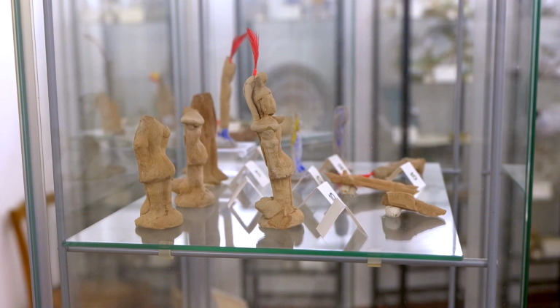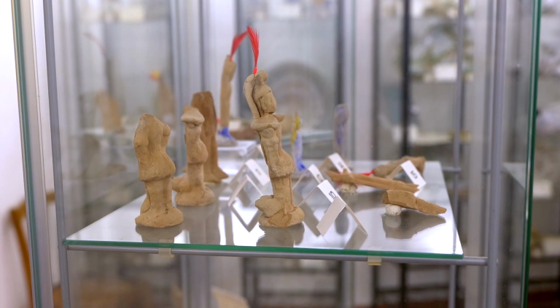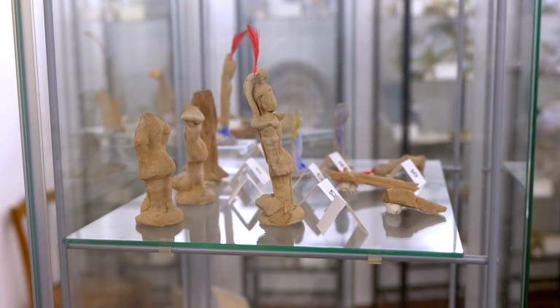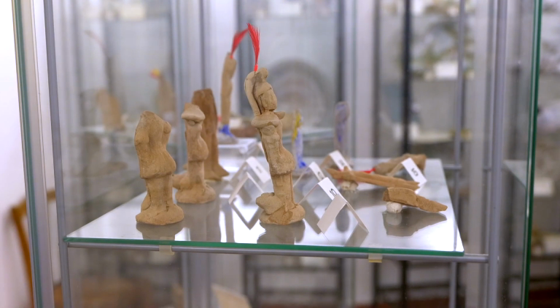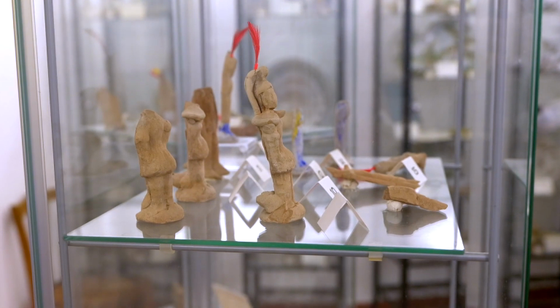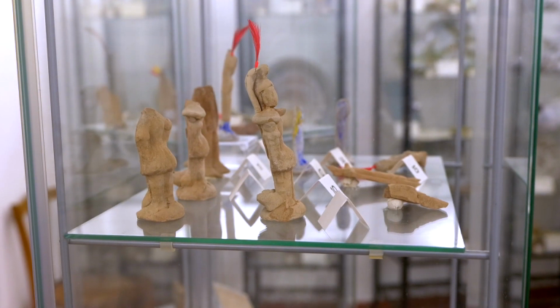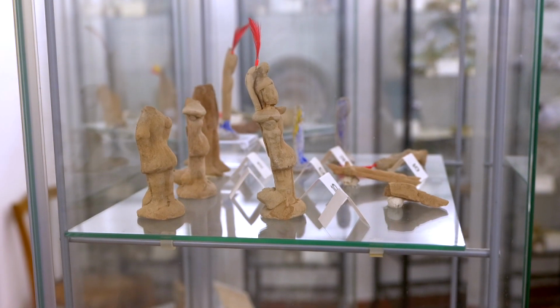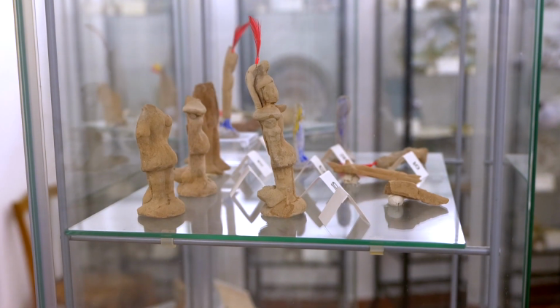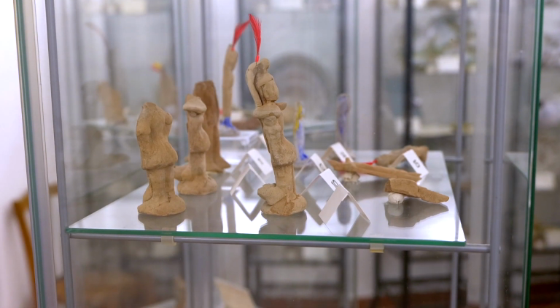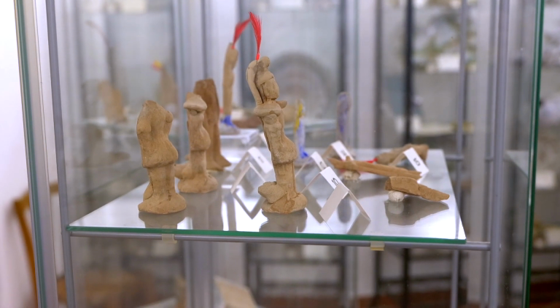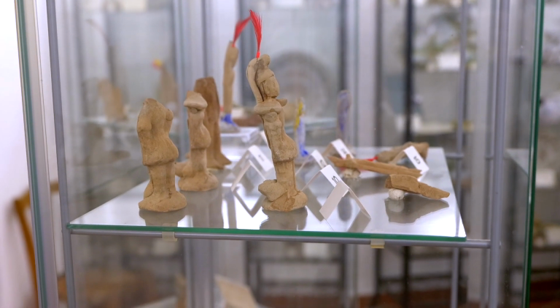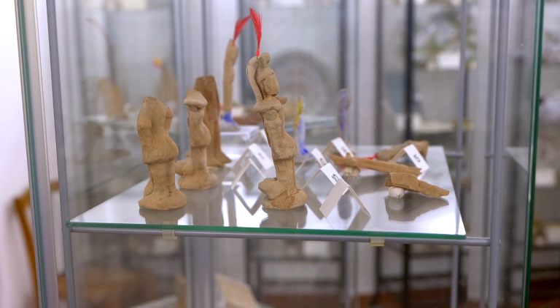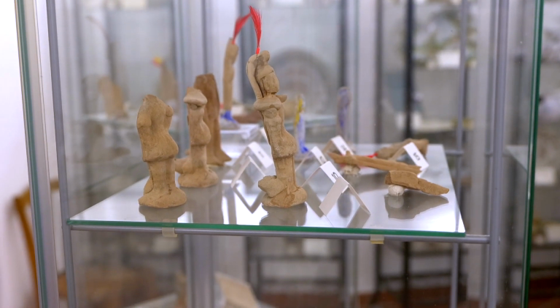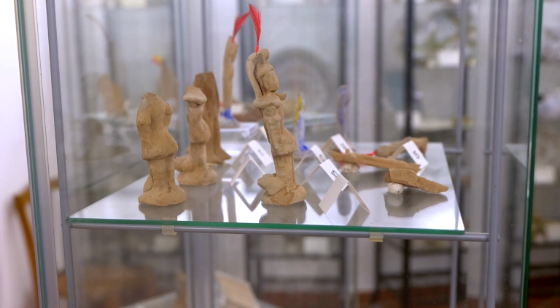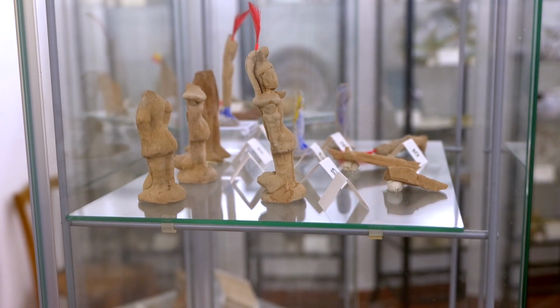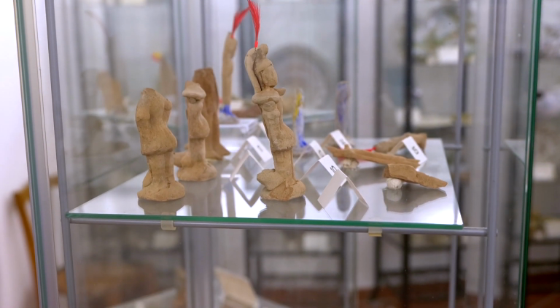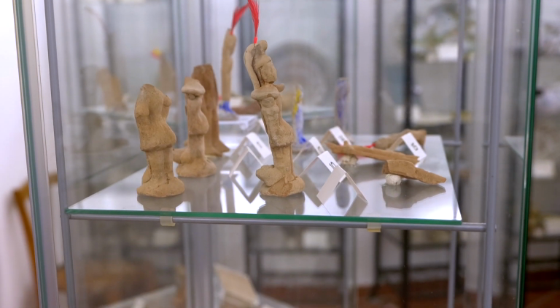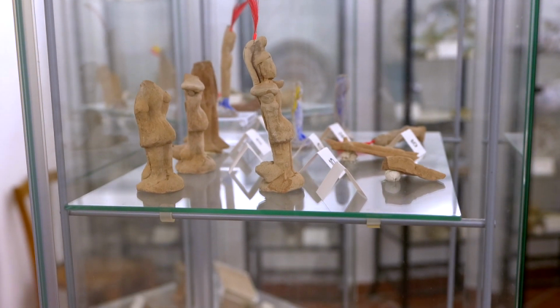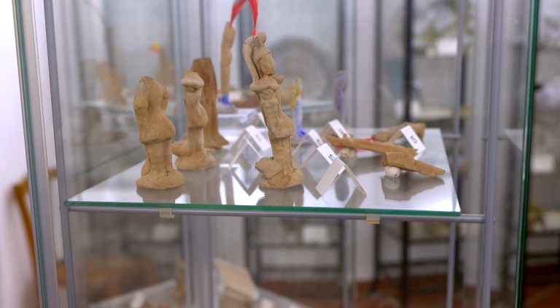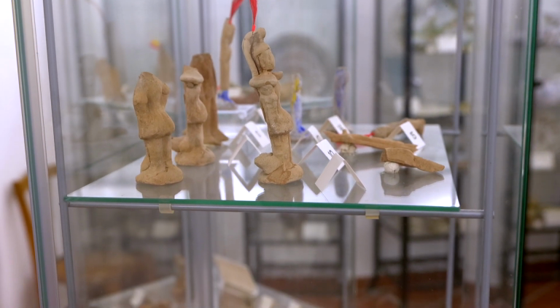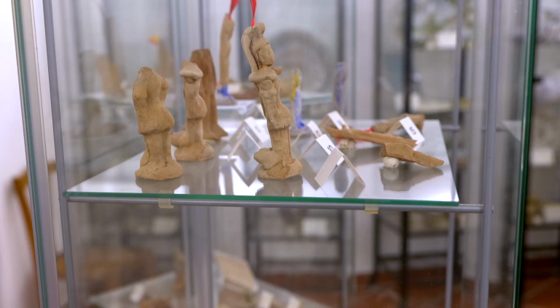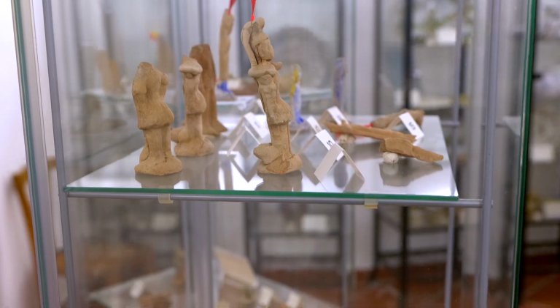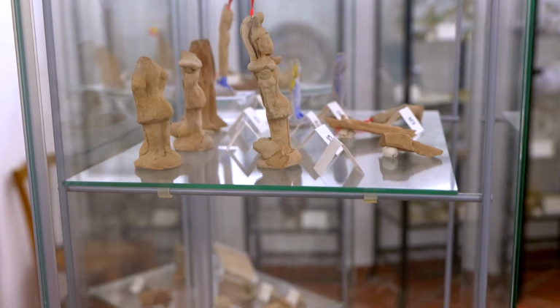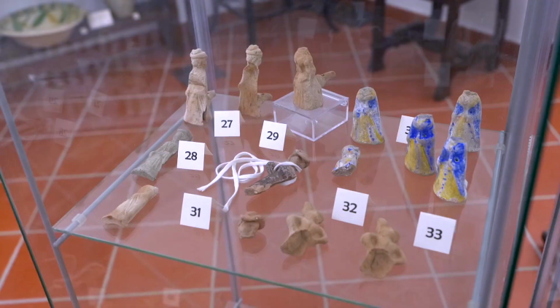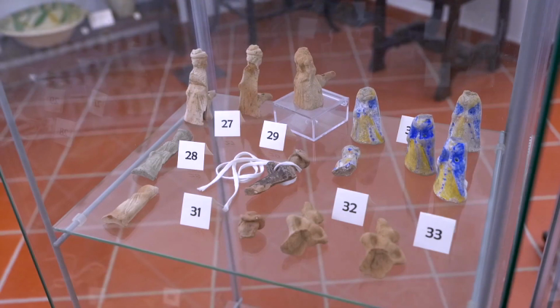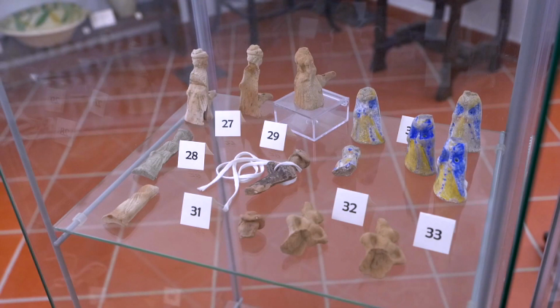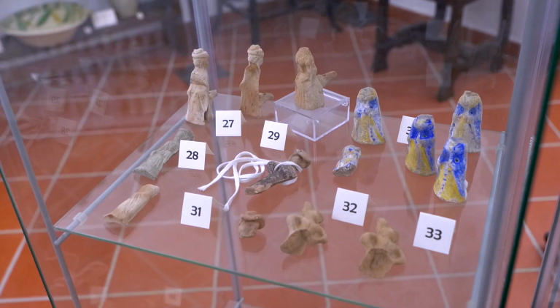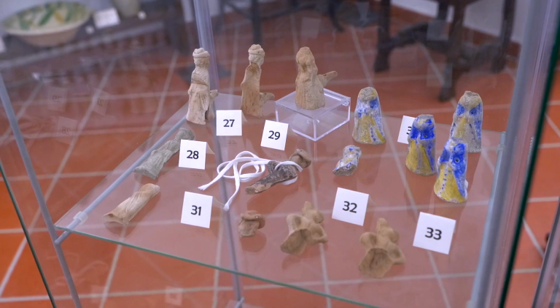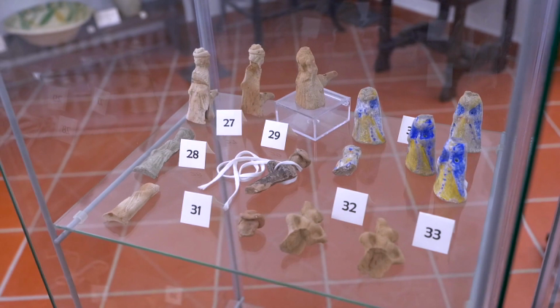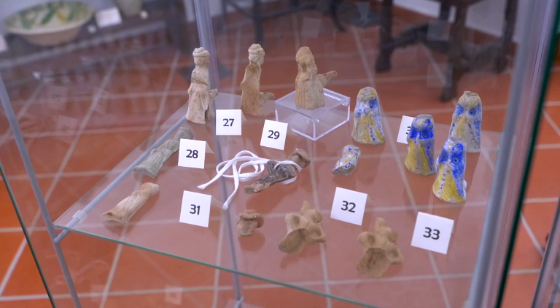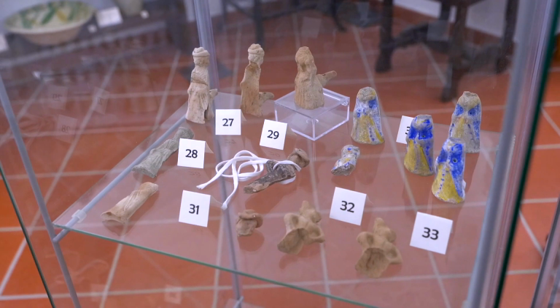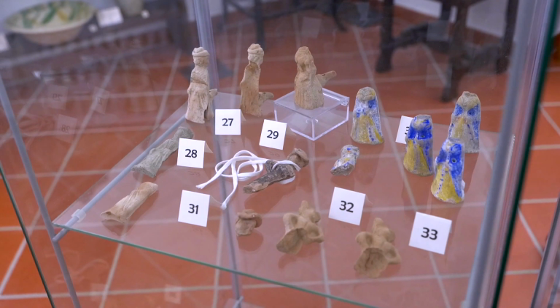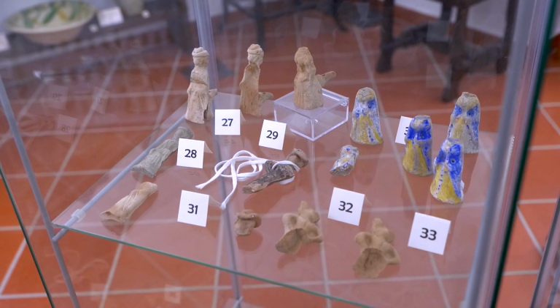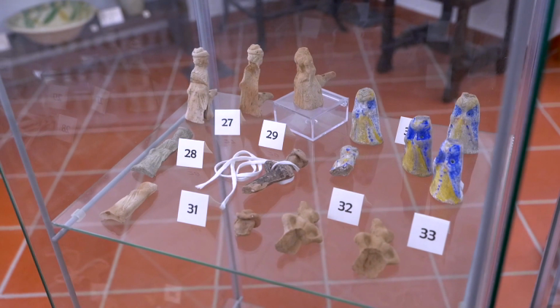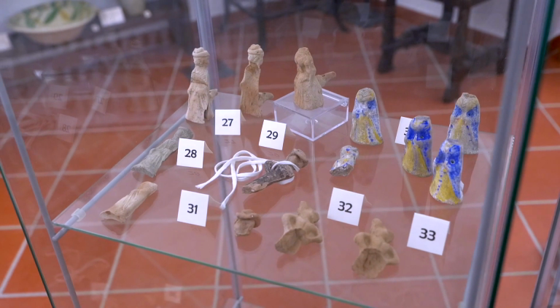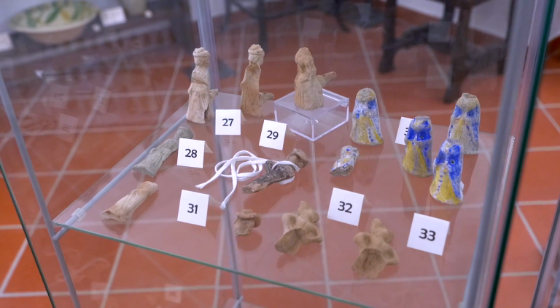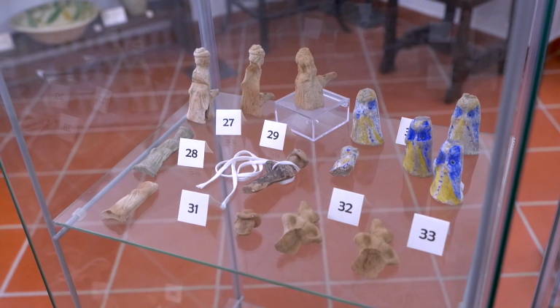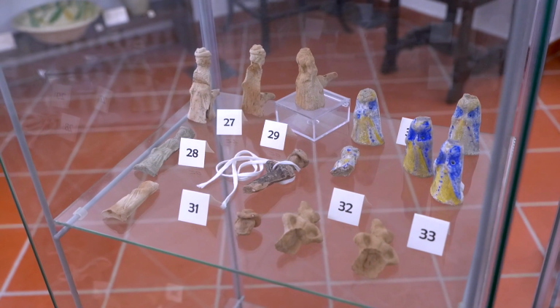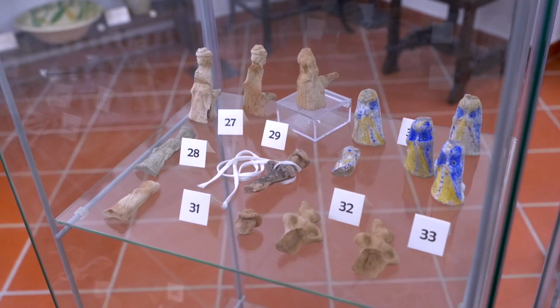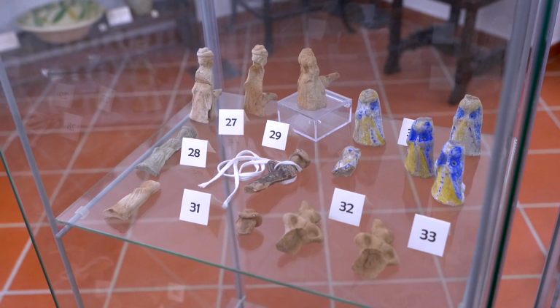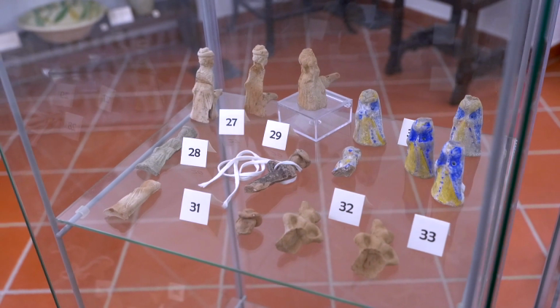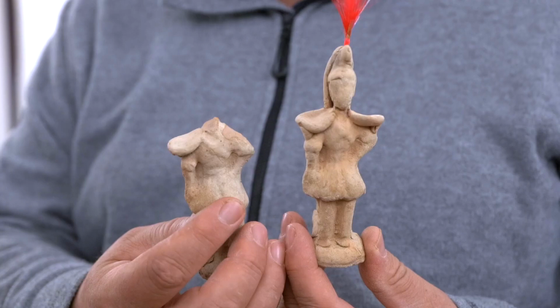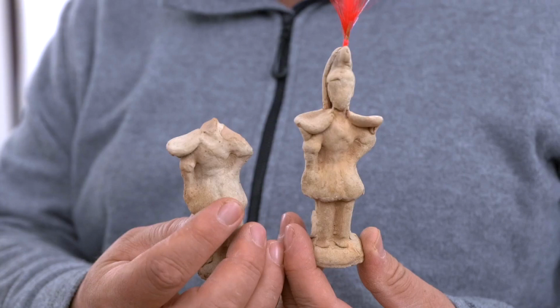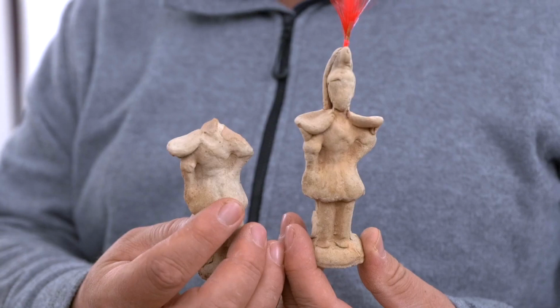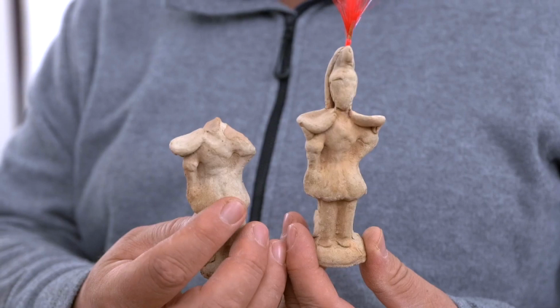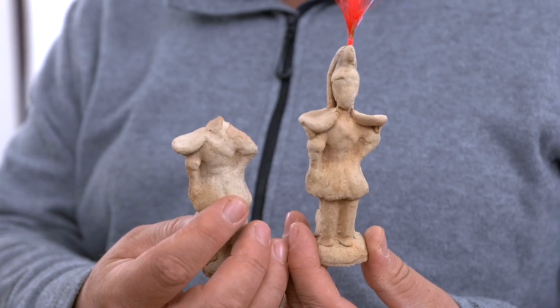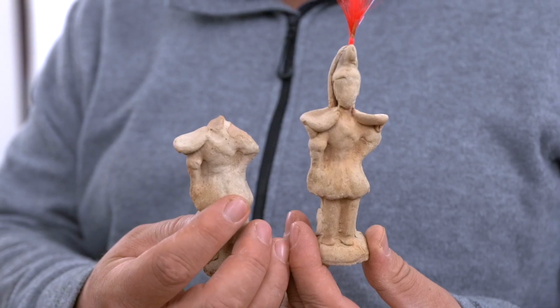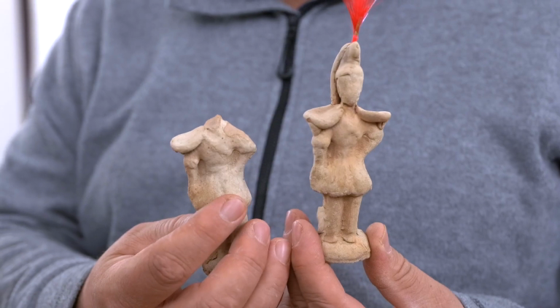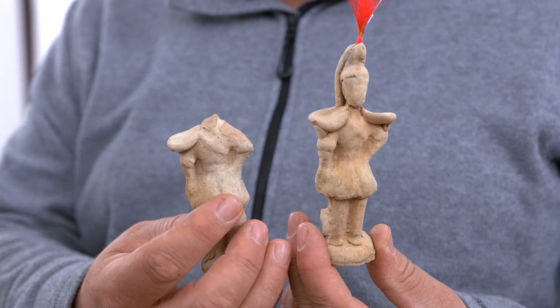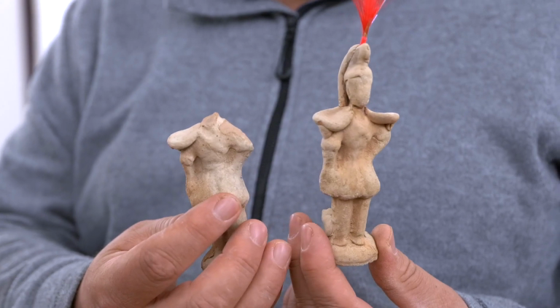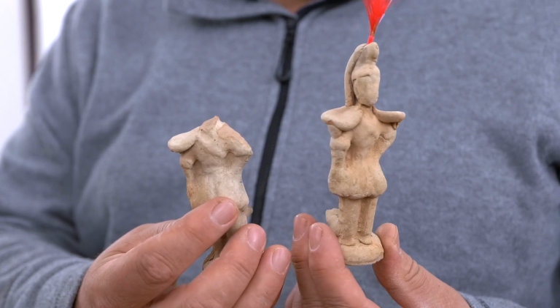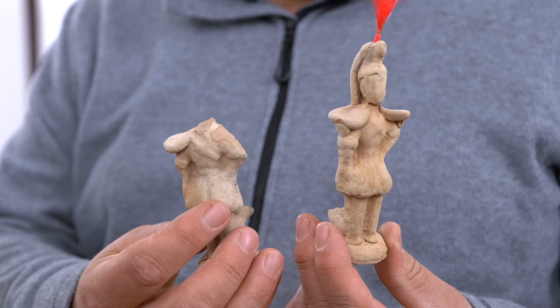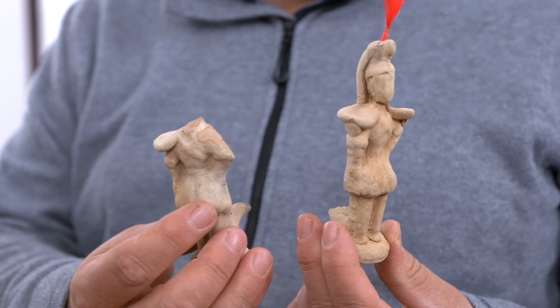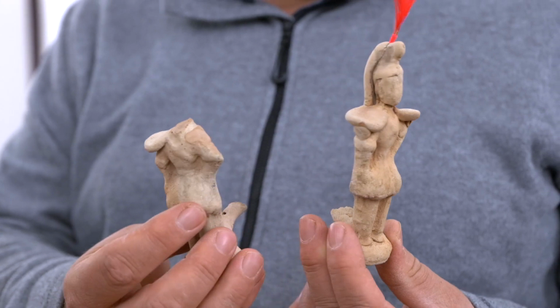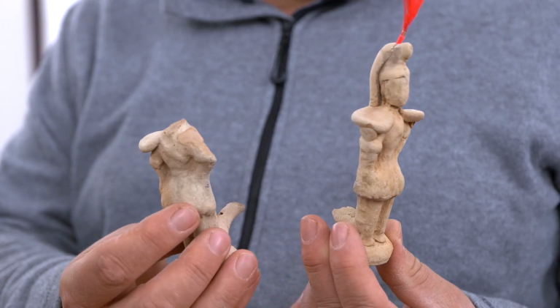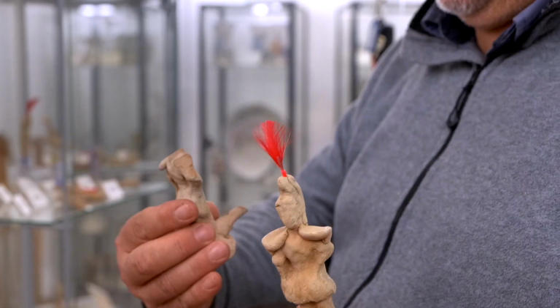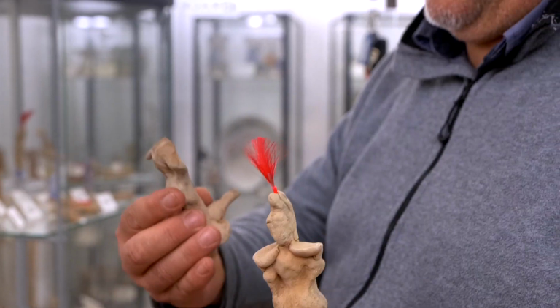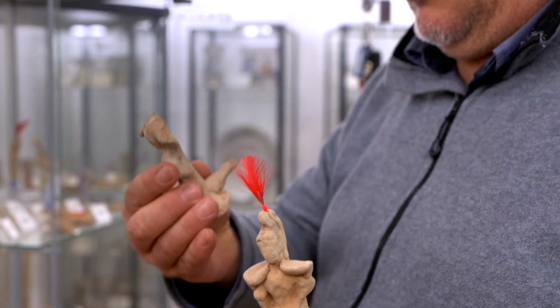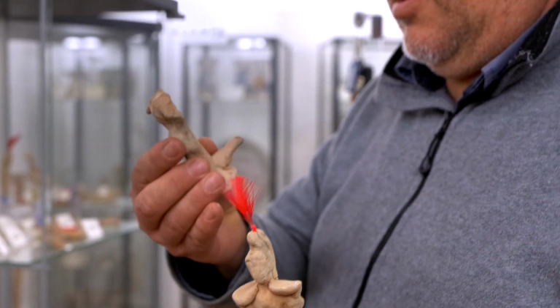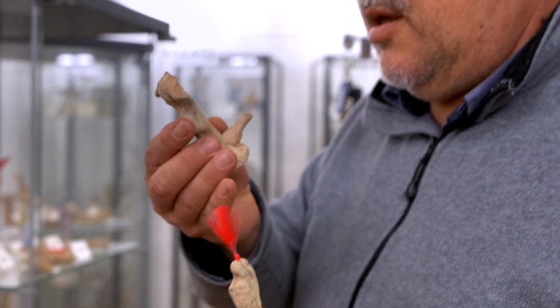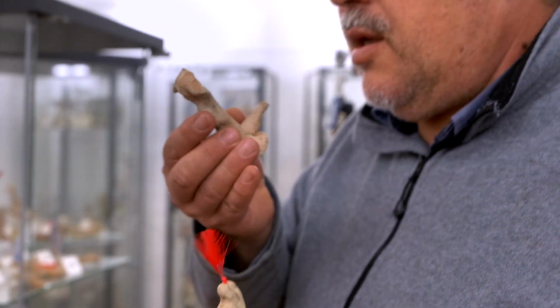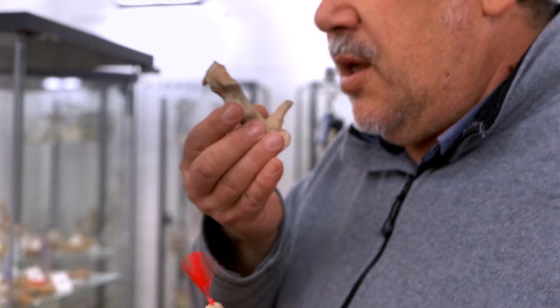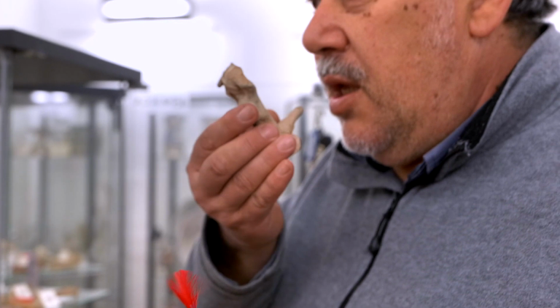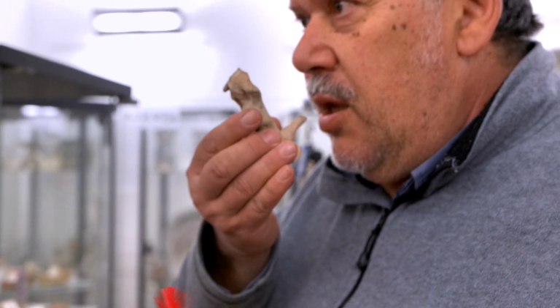Finally, there is a collection of terracotta whistles of different shapes, made between the mid-19th century and the mid-20th century.